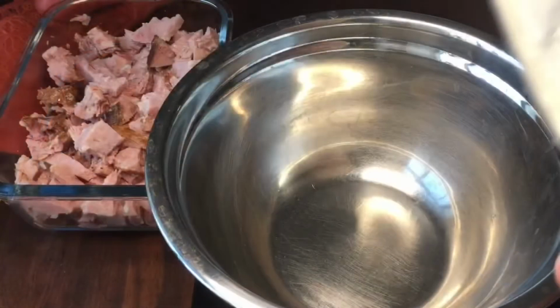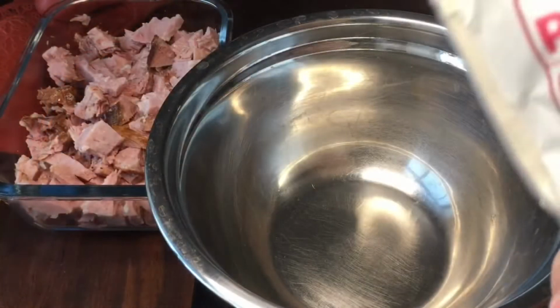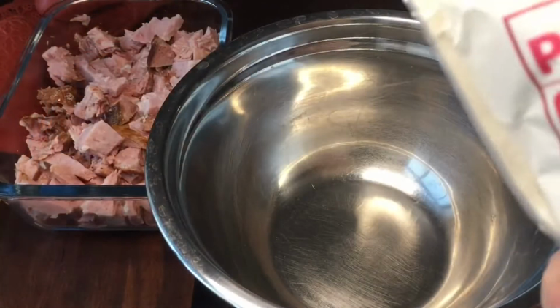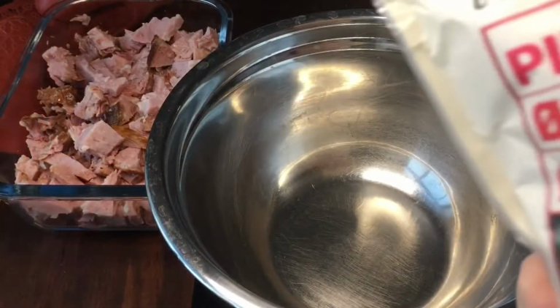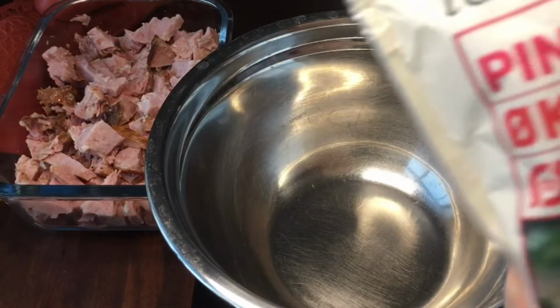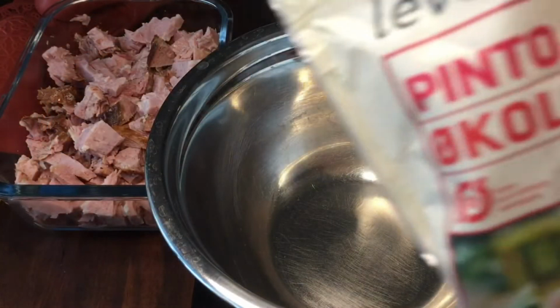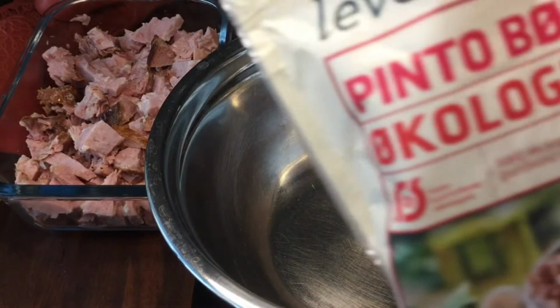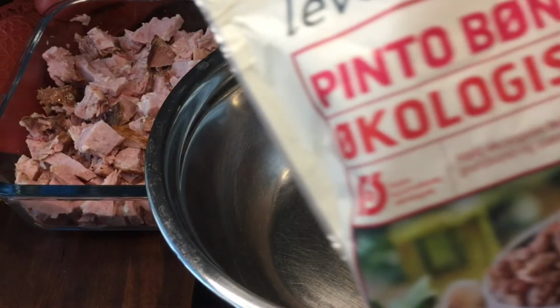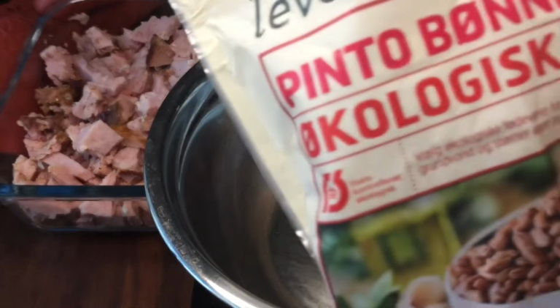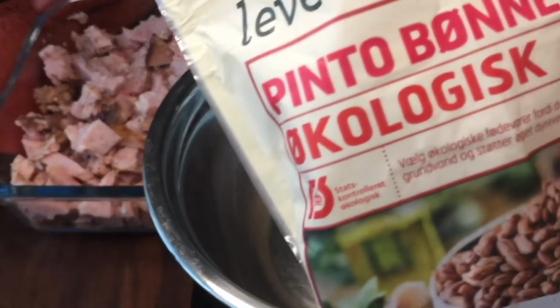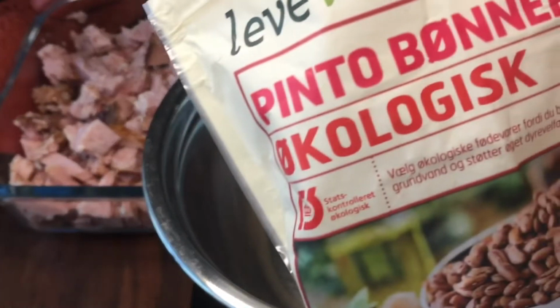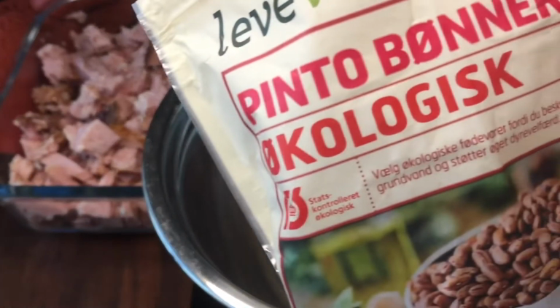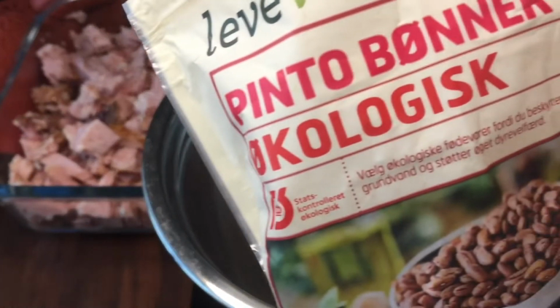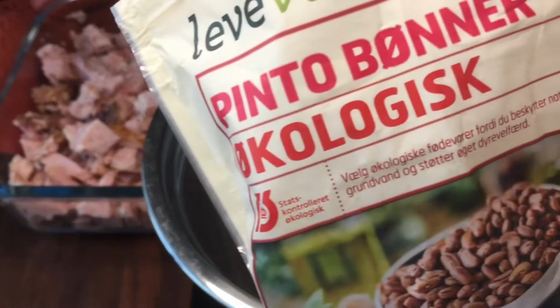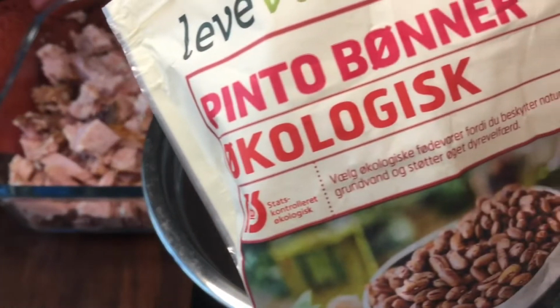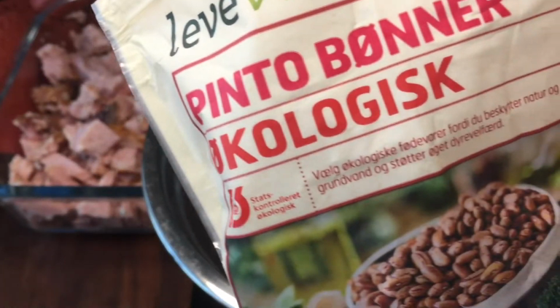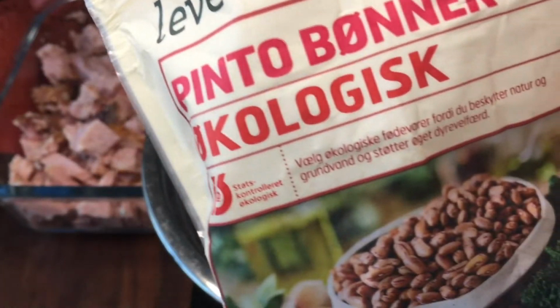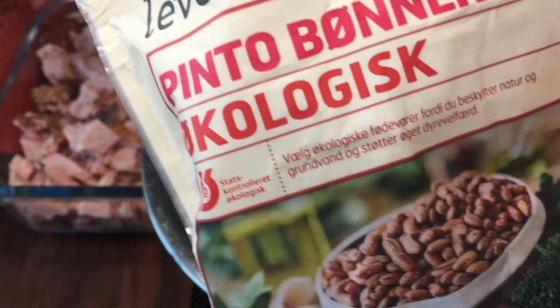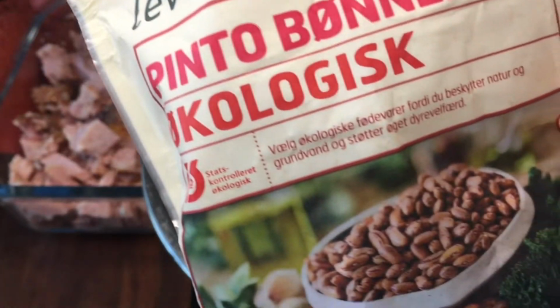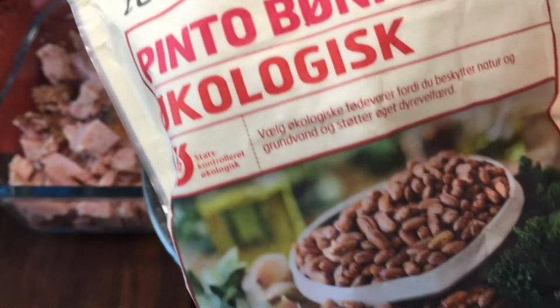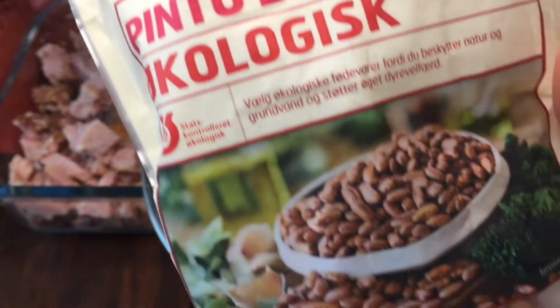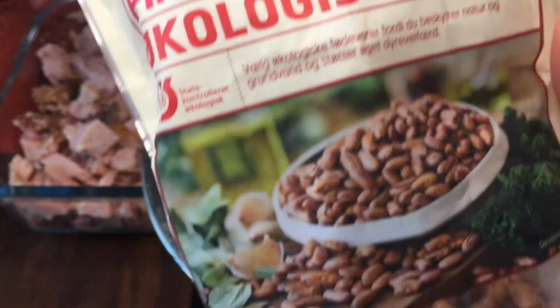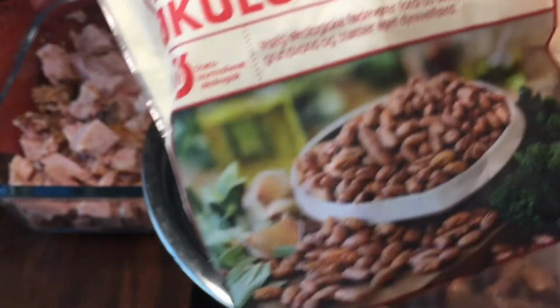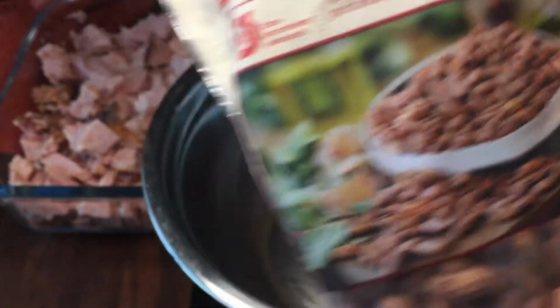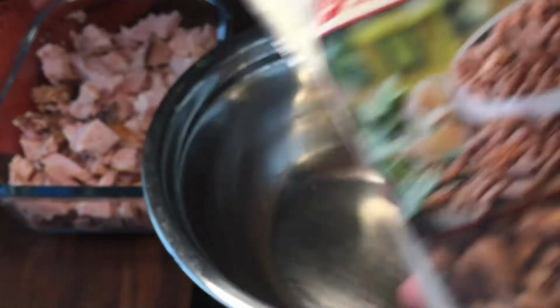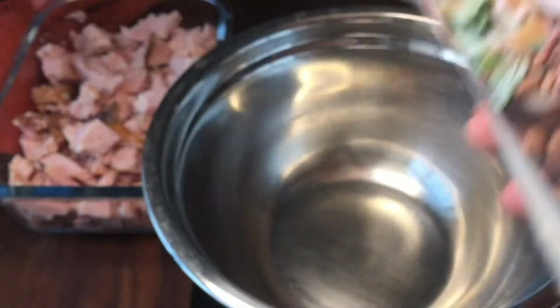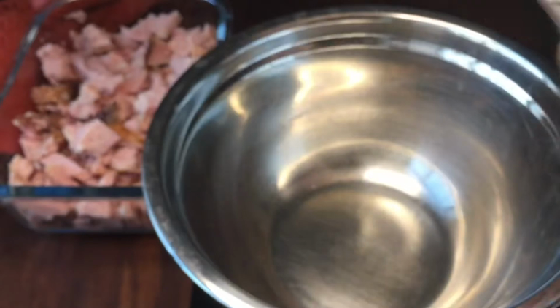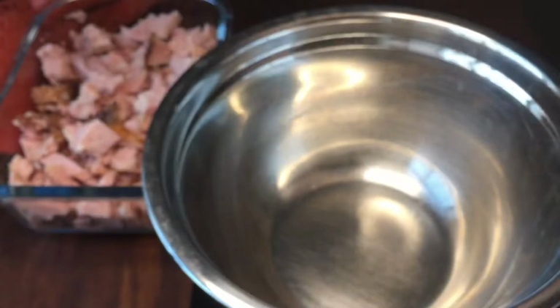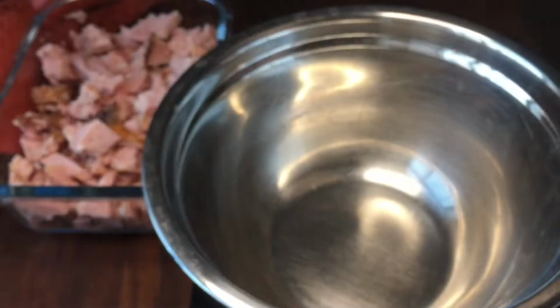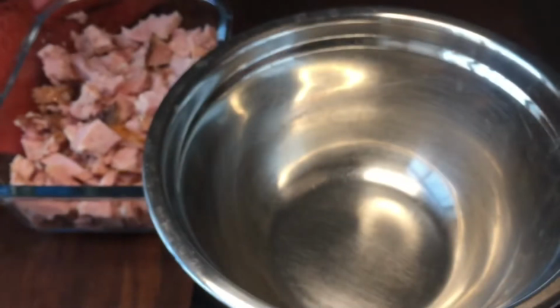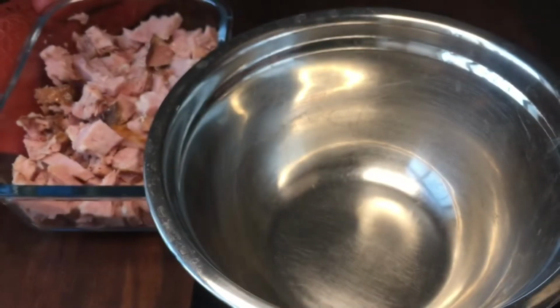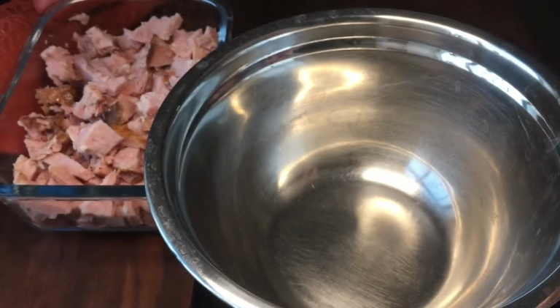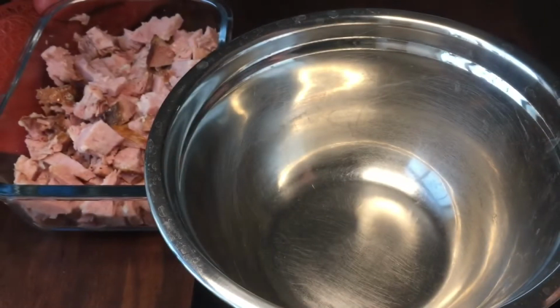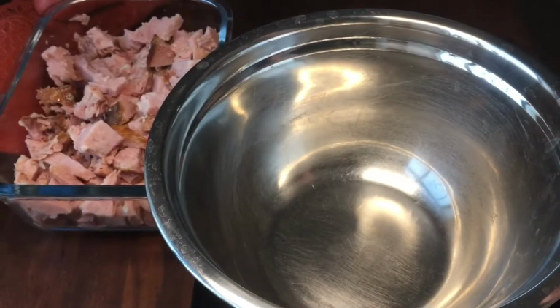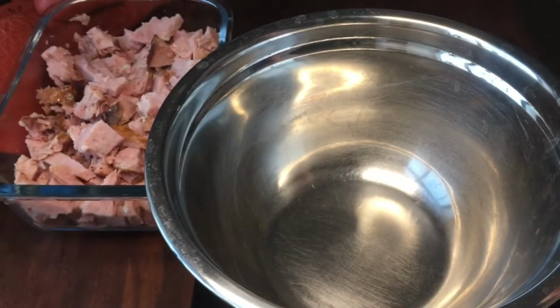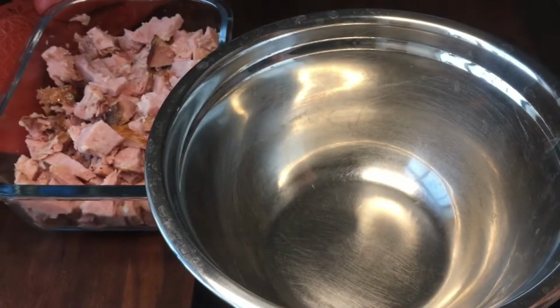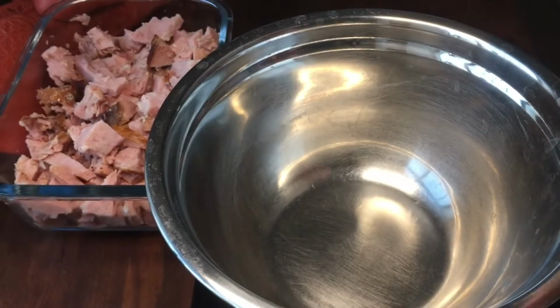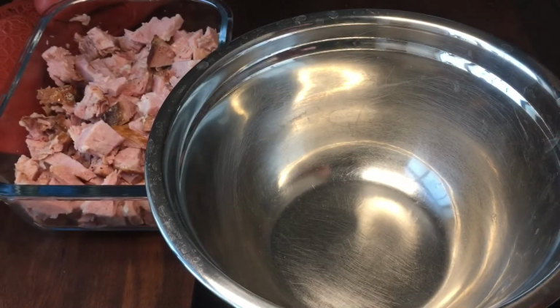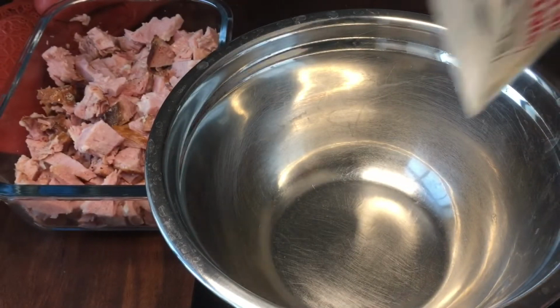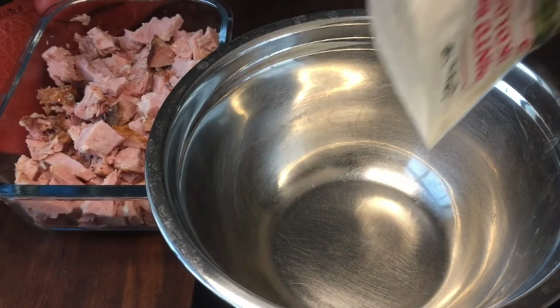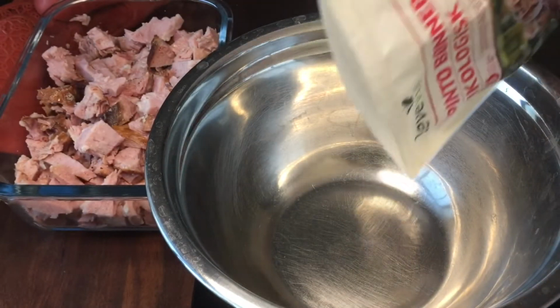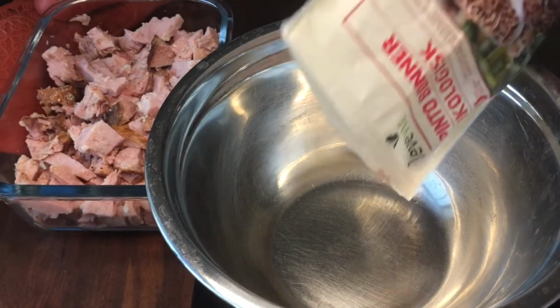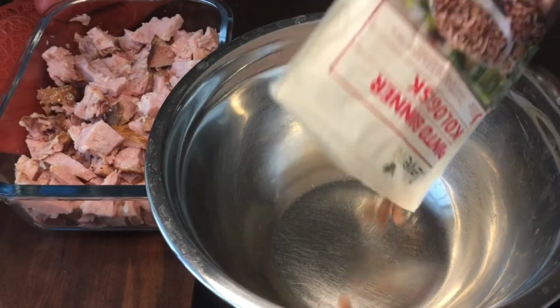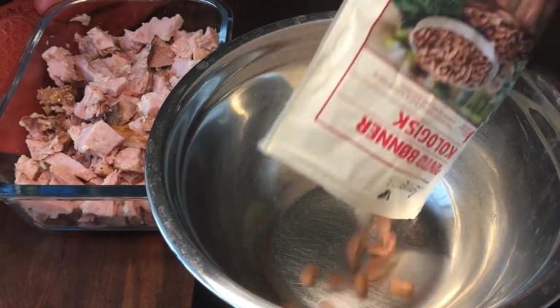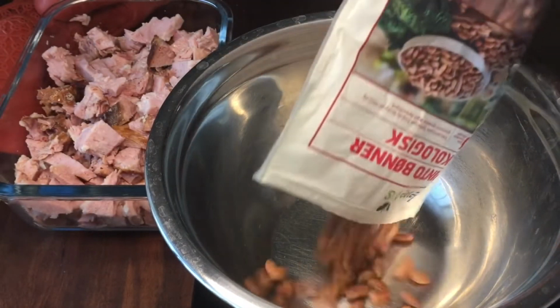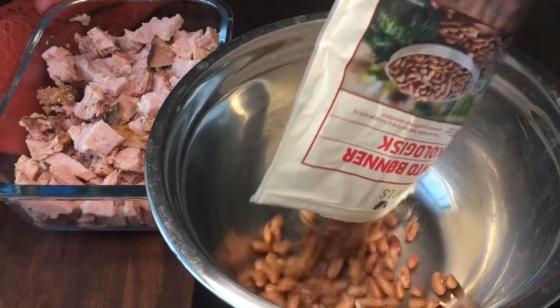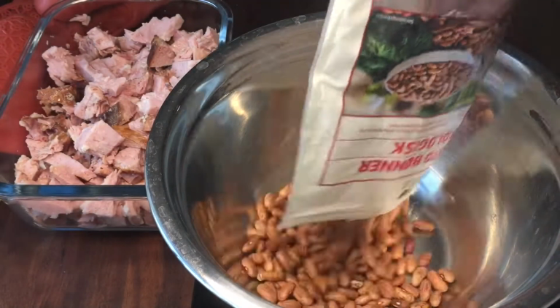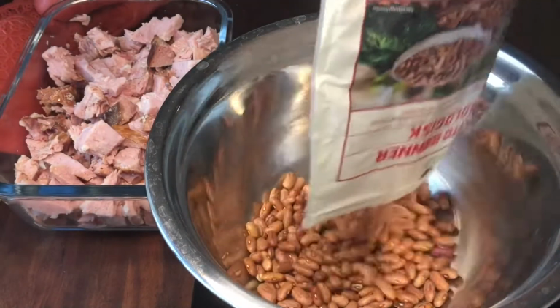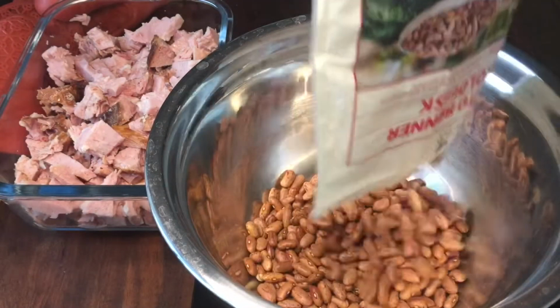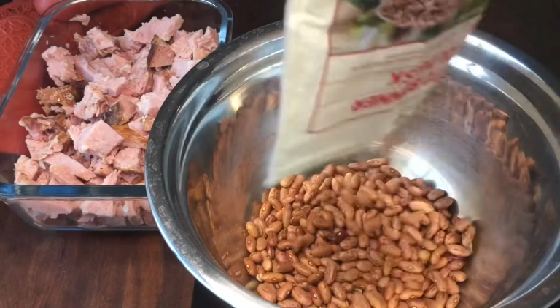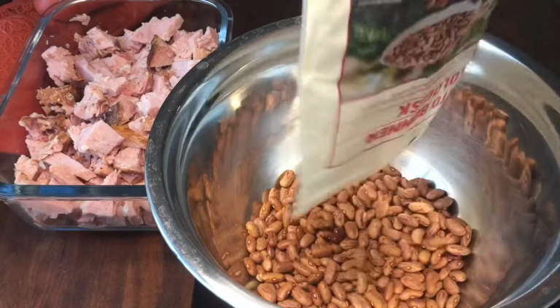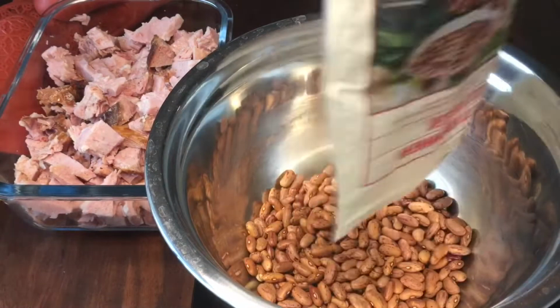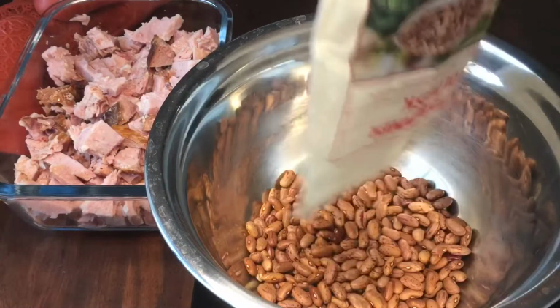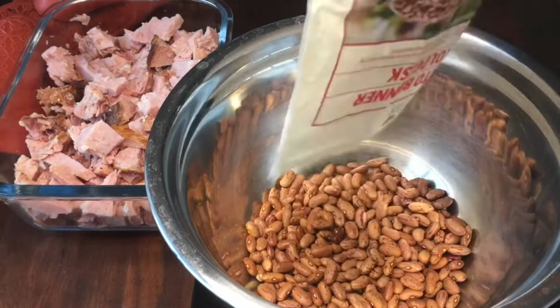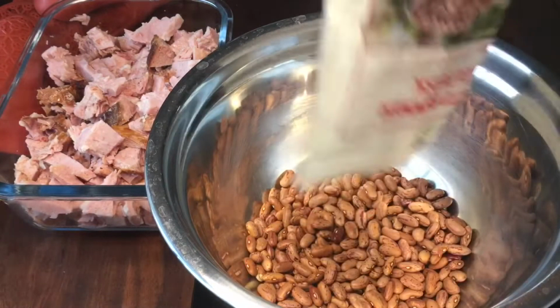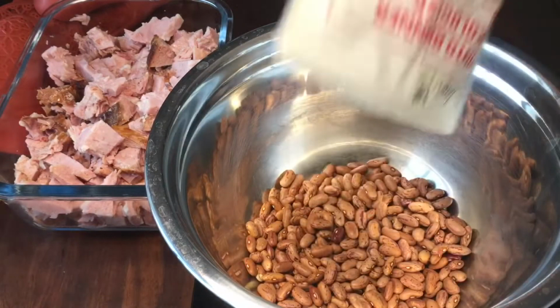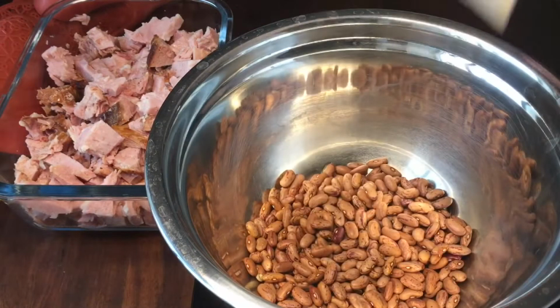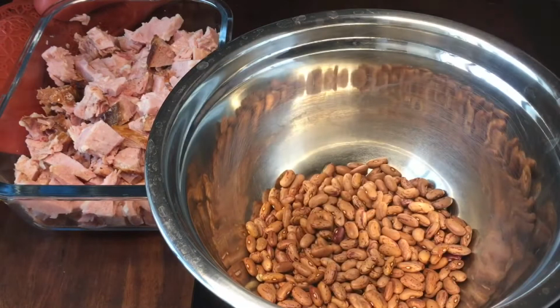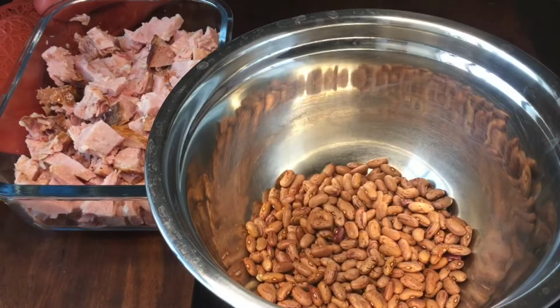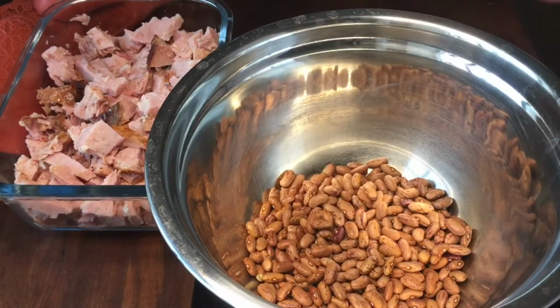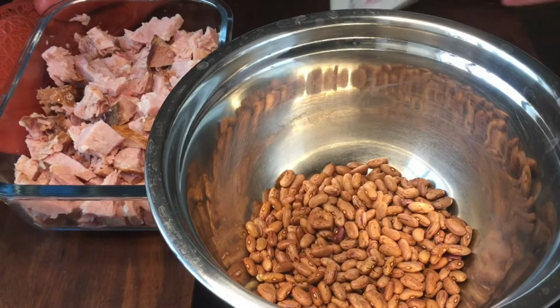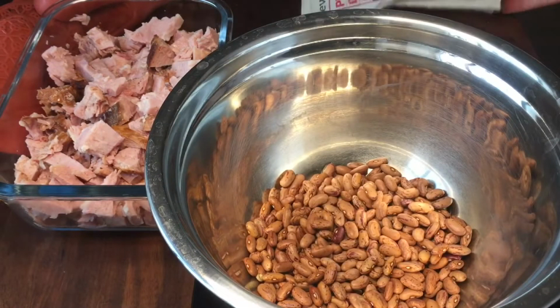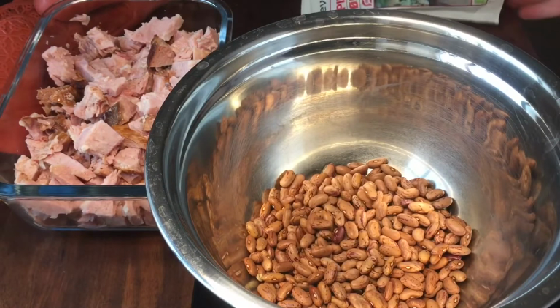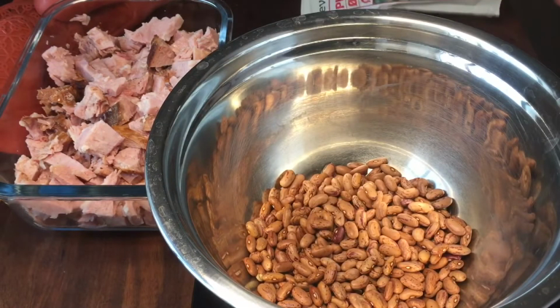And now I'm going to soak my beans. I have some pinto beans and some black beans that I will soak in water until the next day.